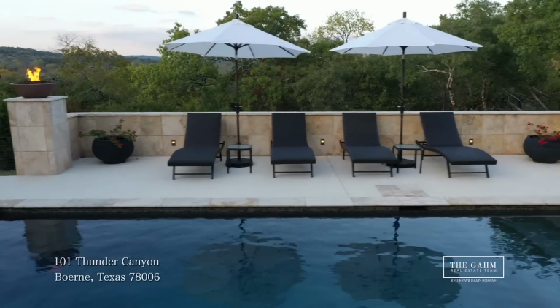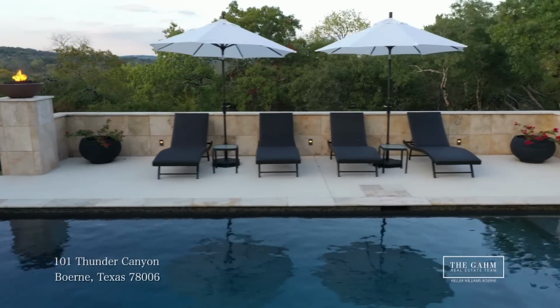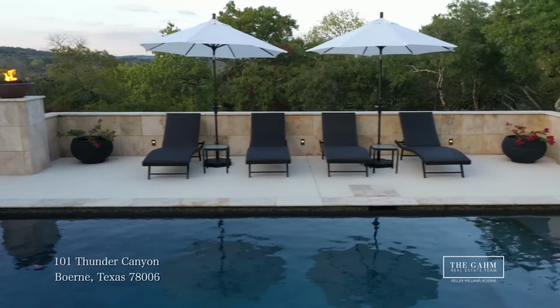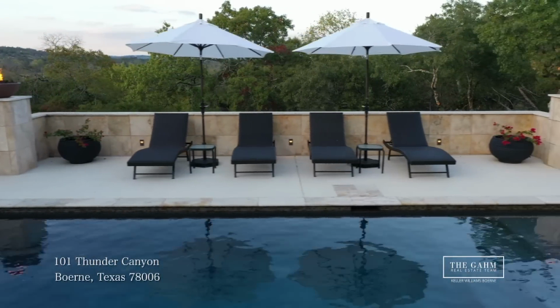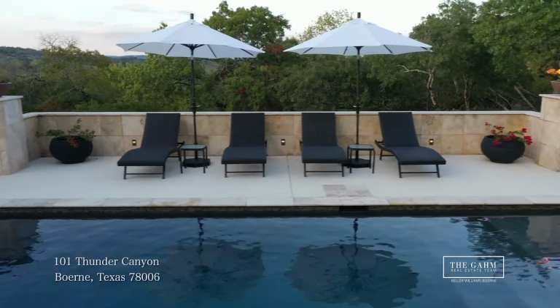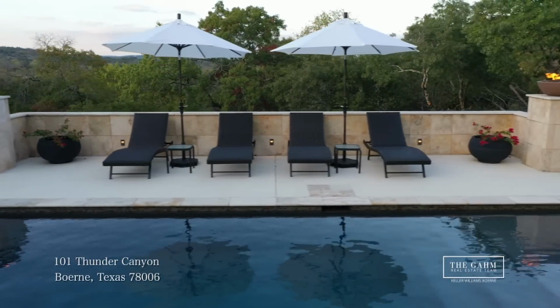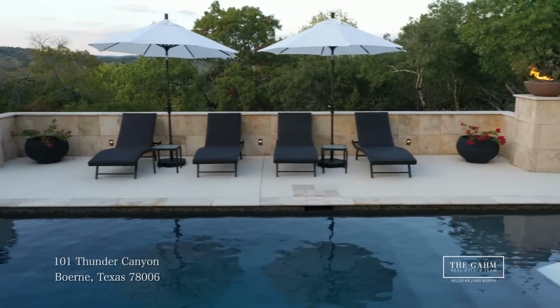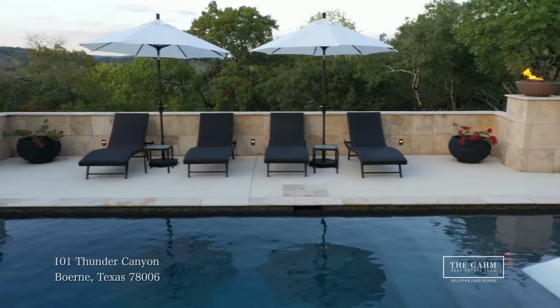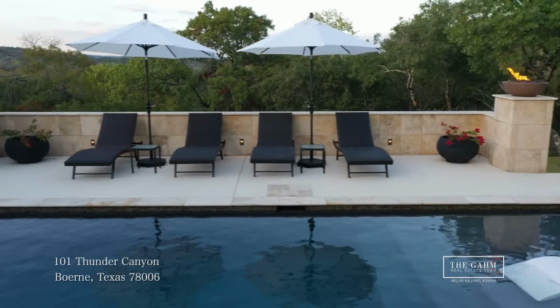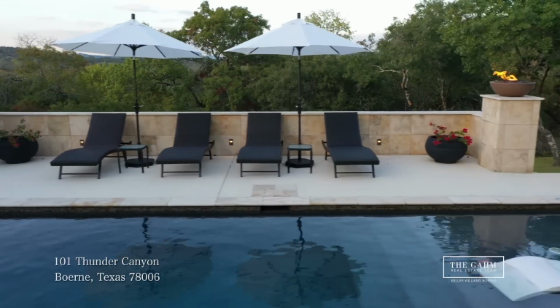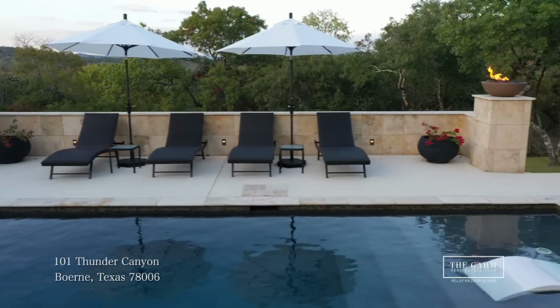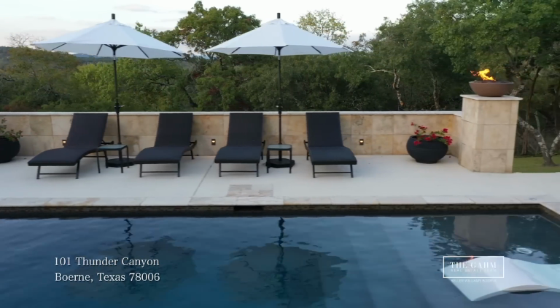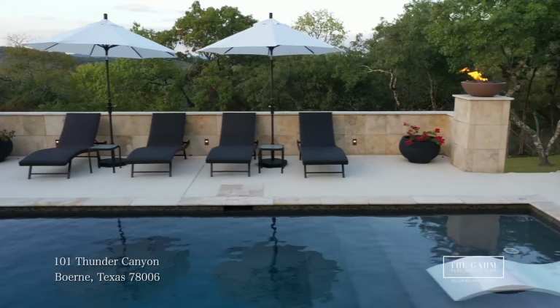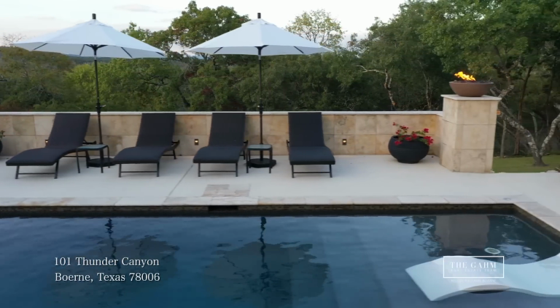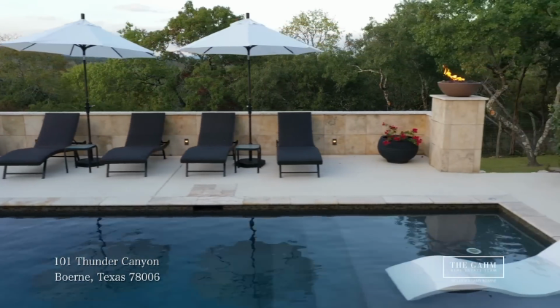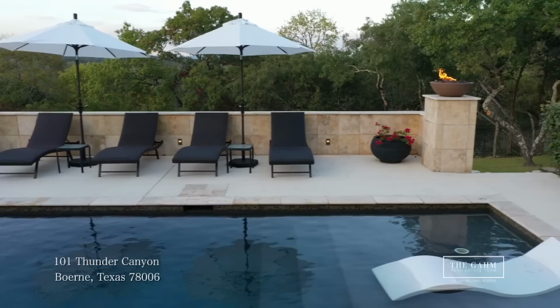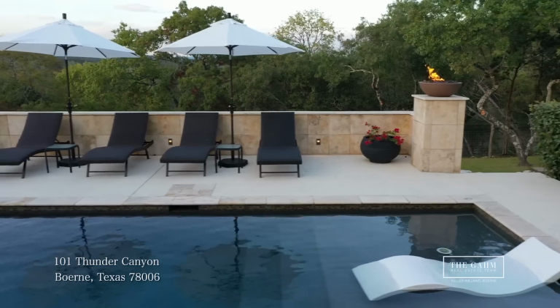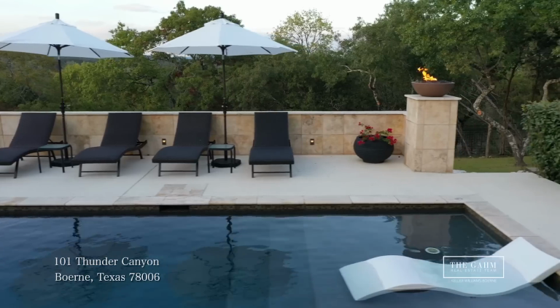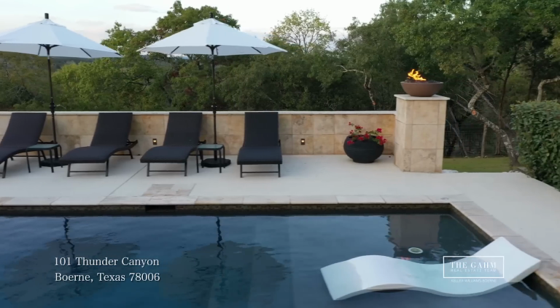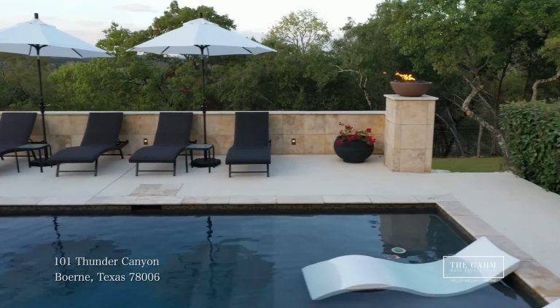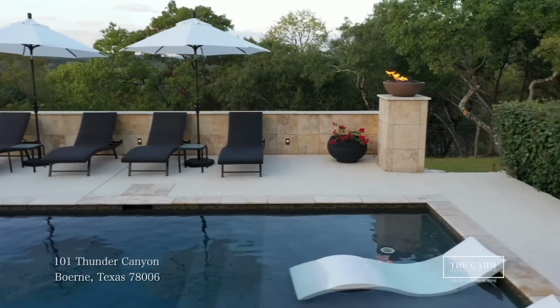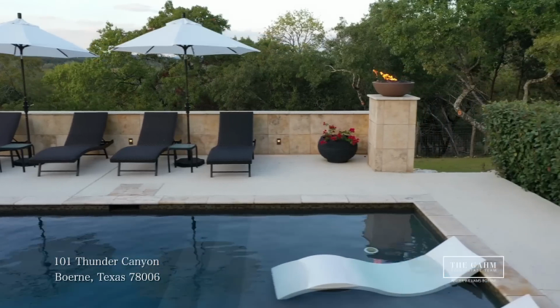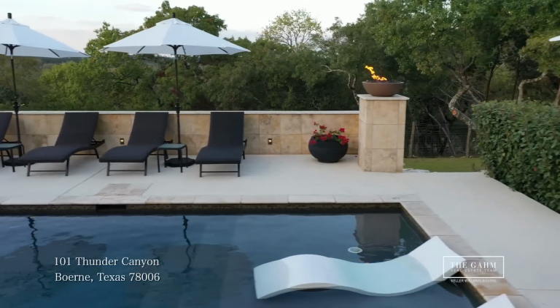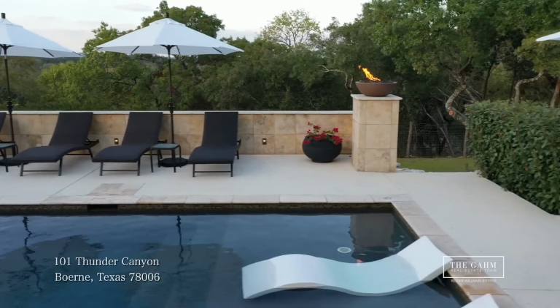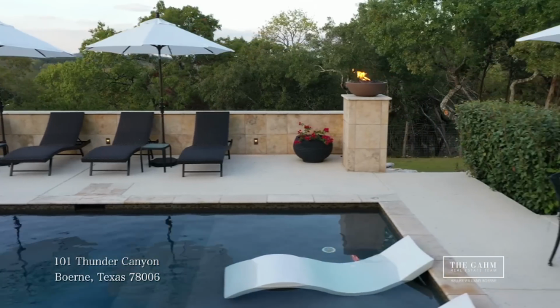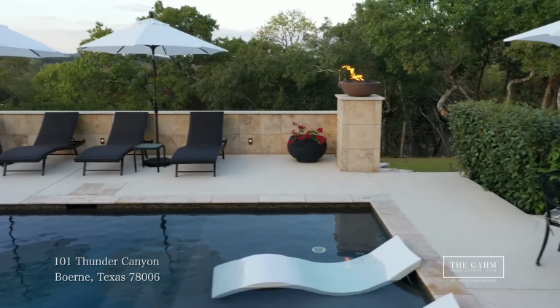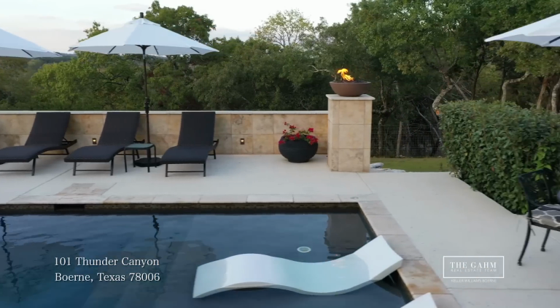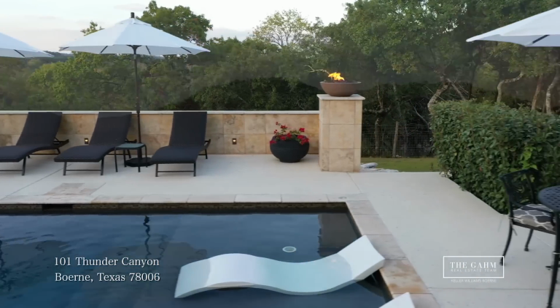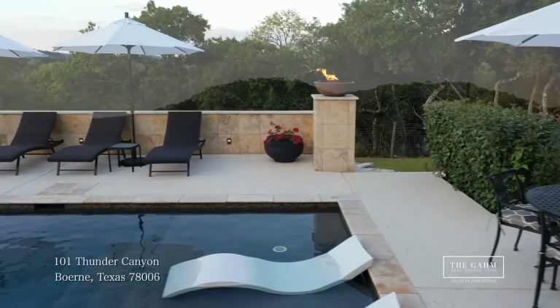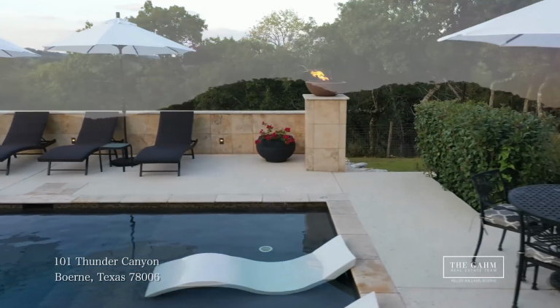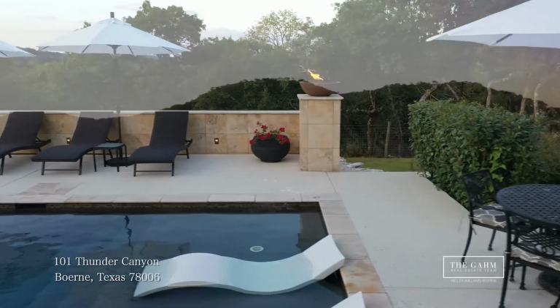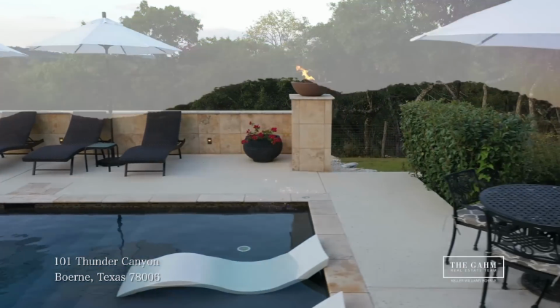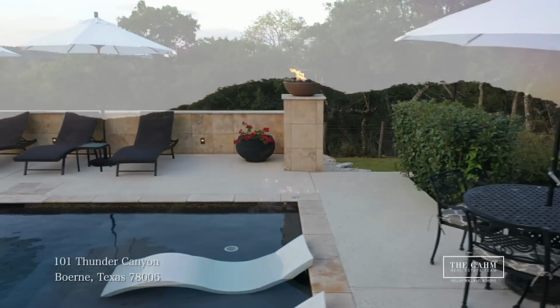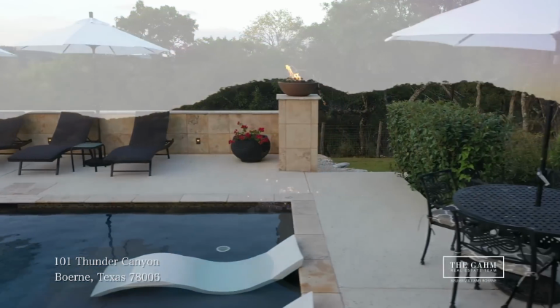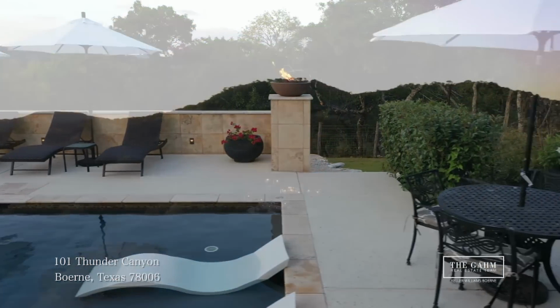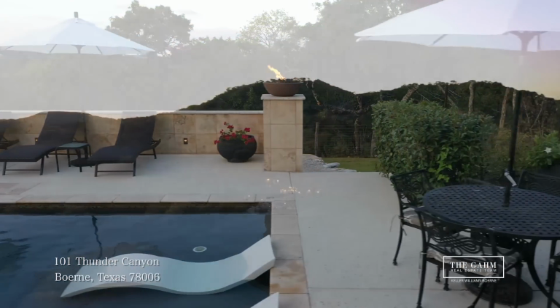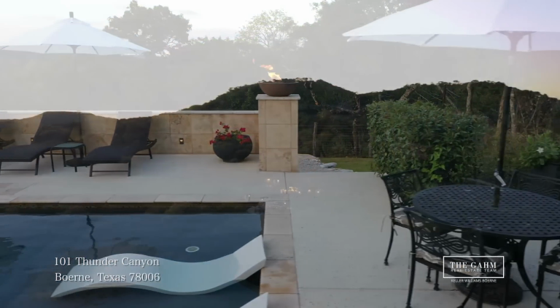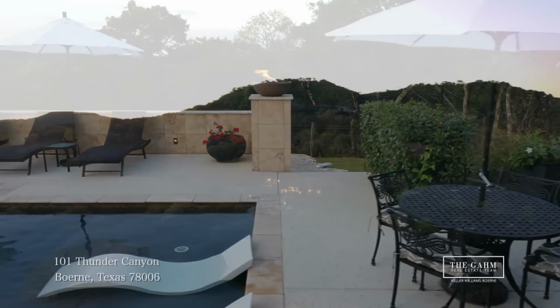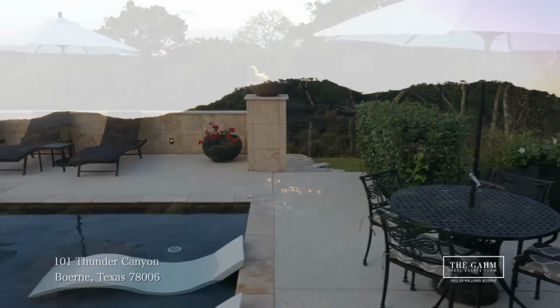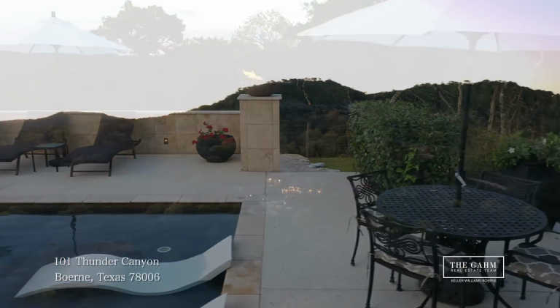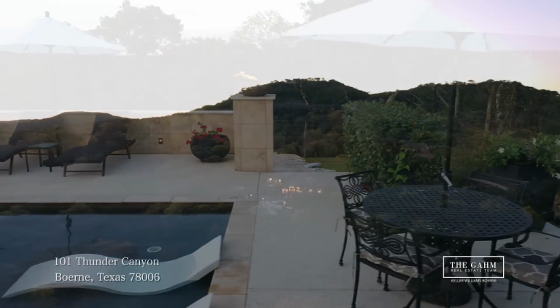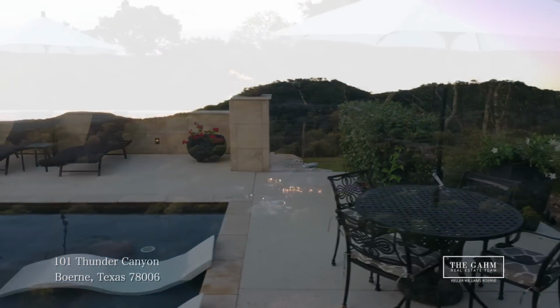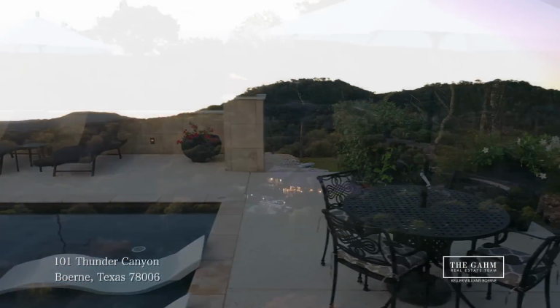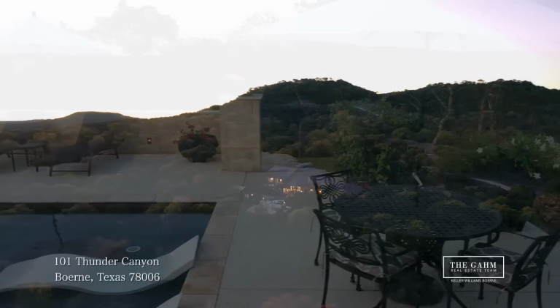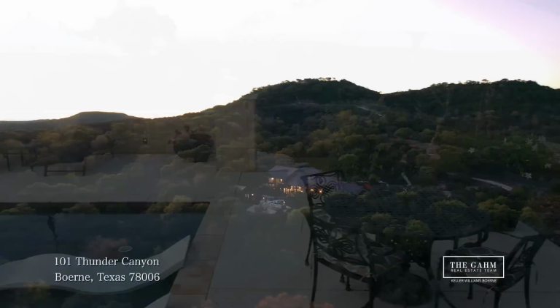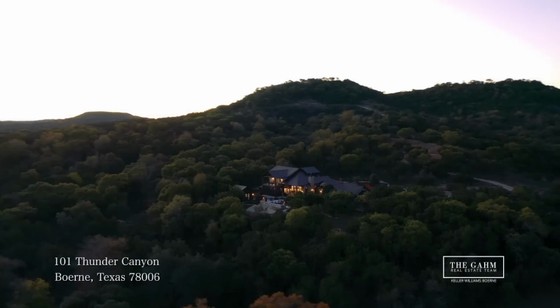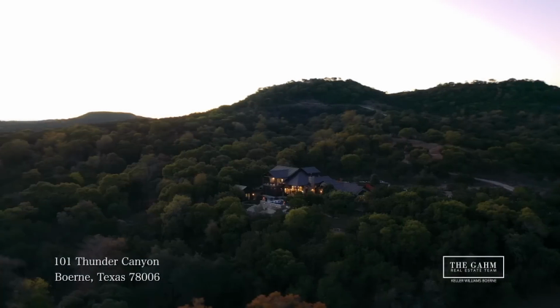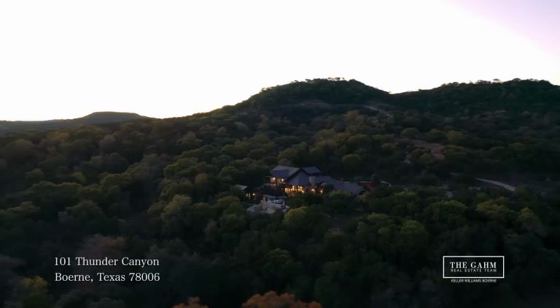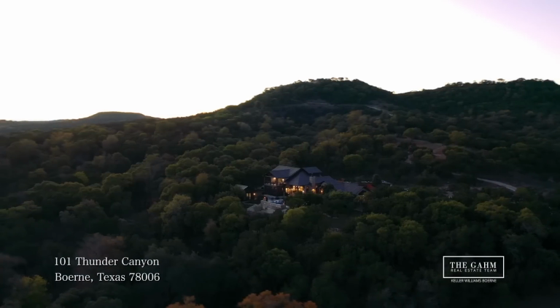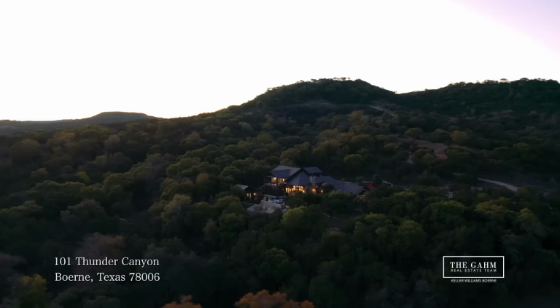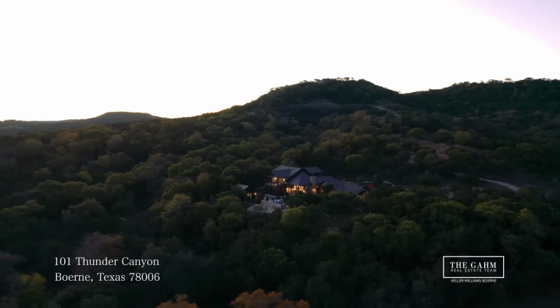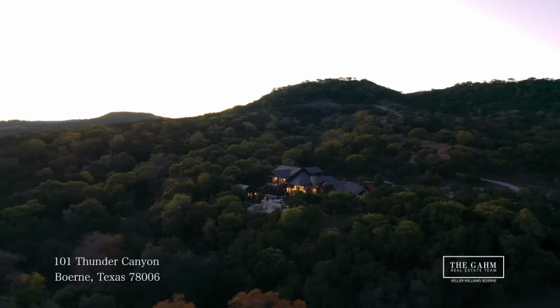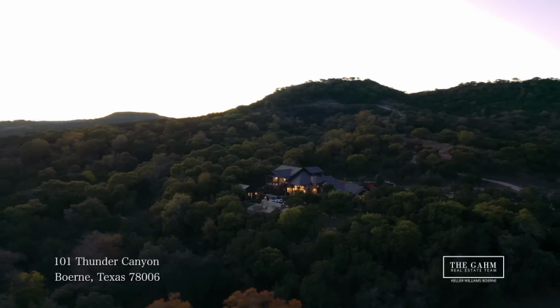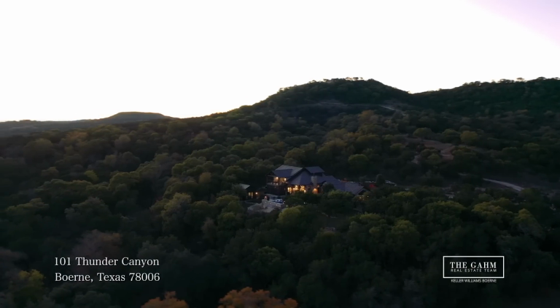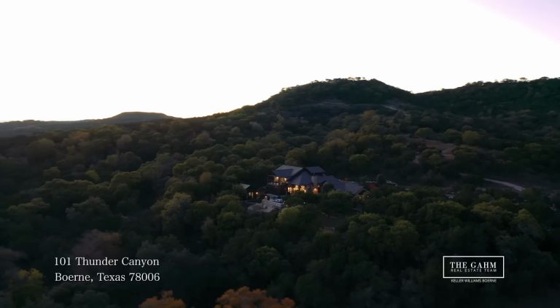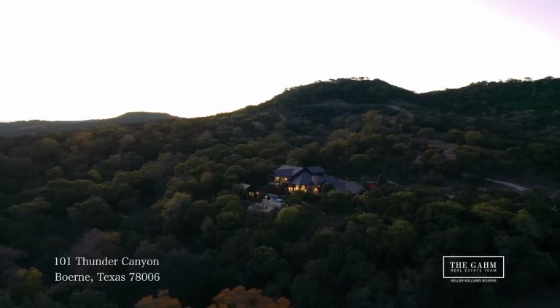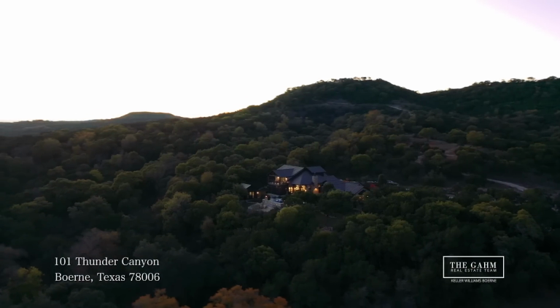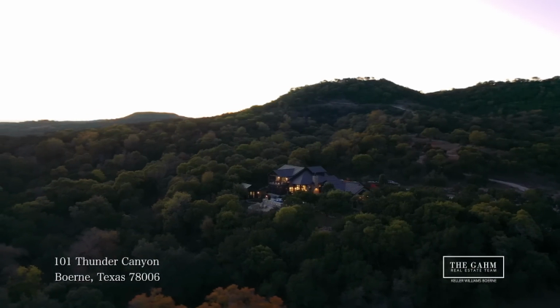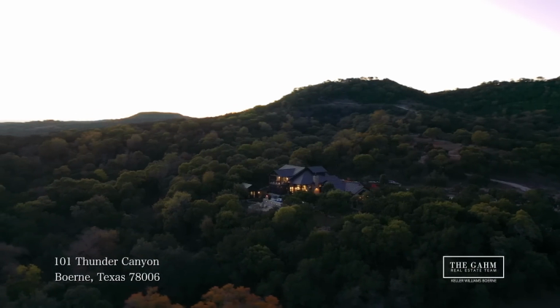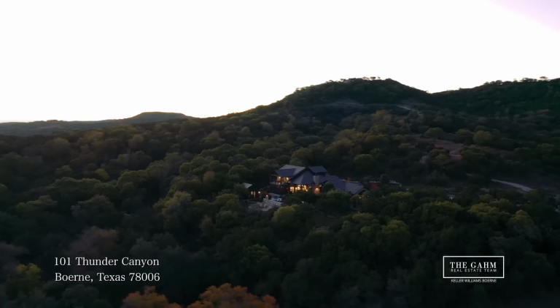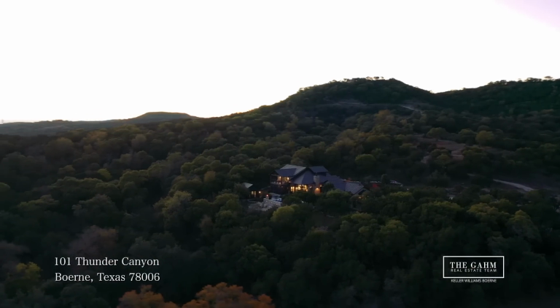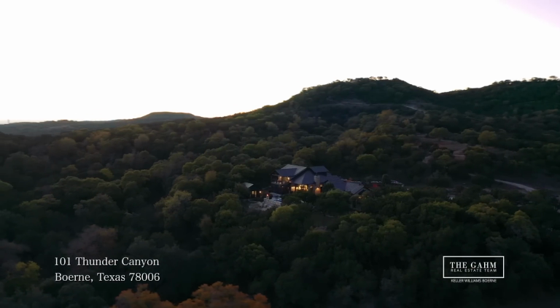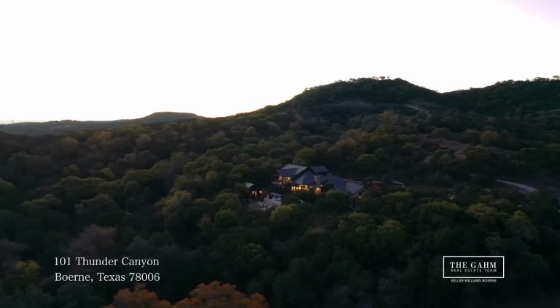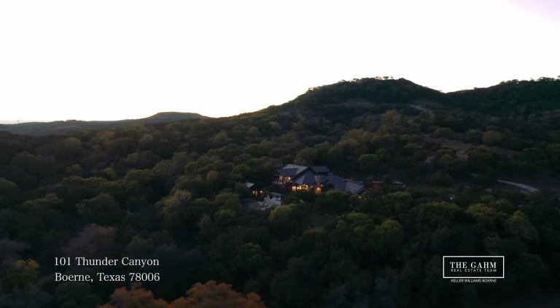The beautiful pool, the spa, and the fire bowls overlooking the Texas Hill Country is something you need to see for yourself.